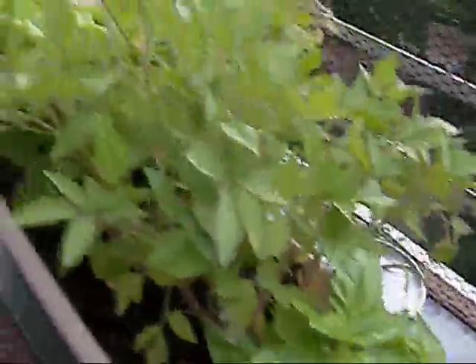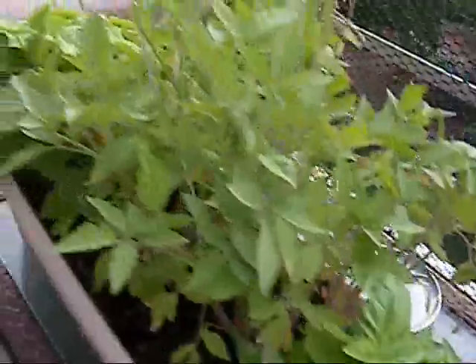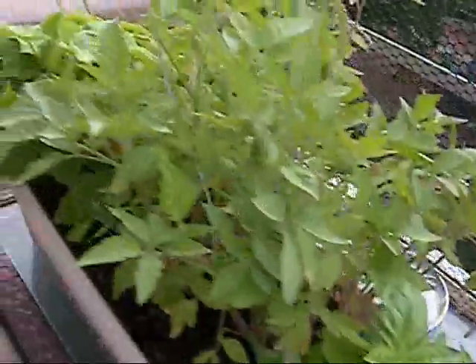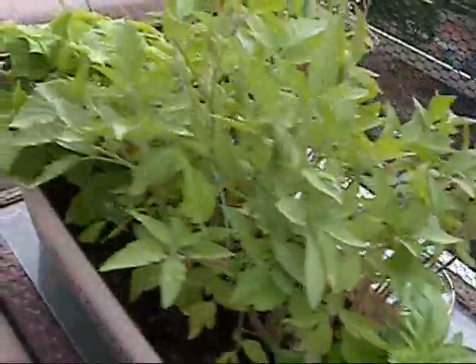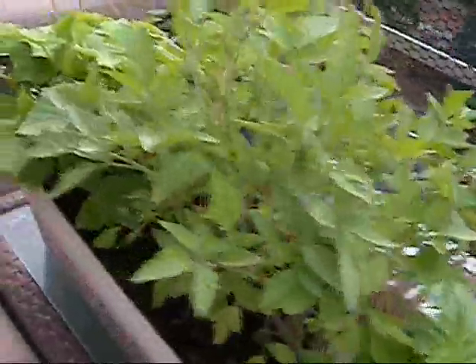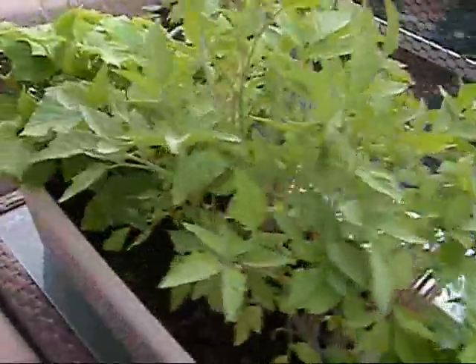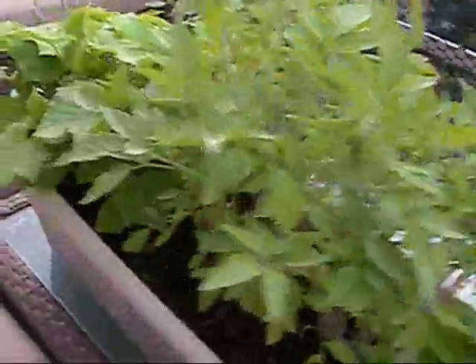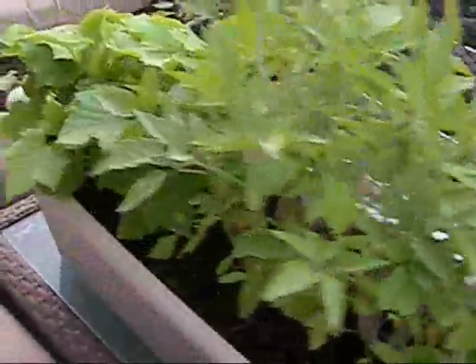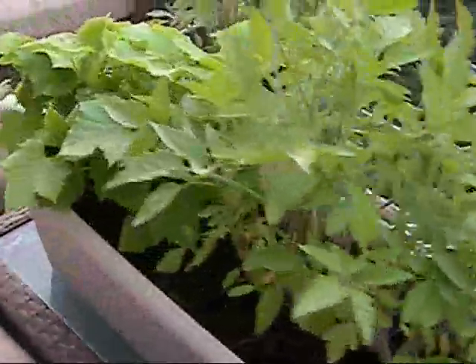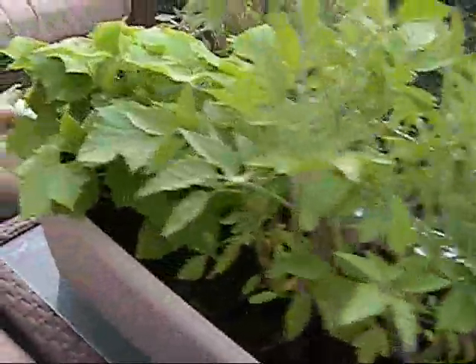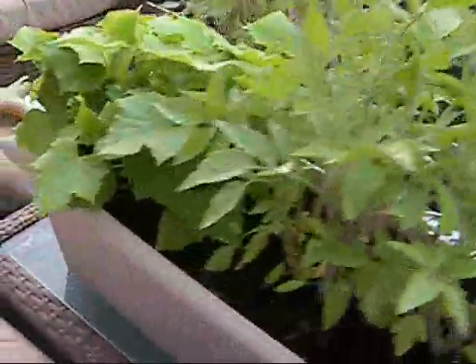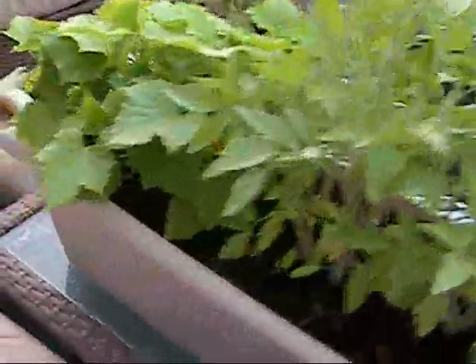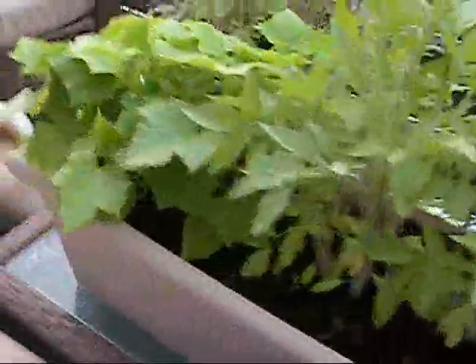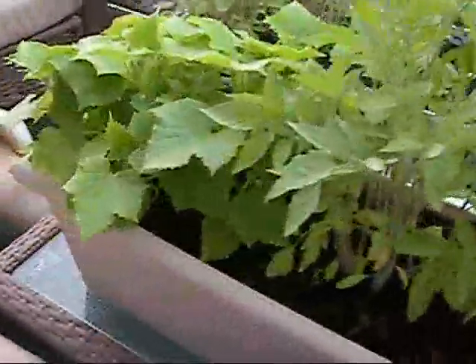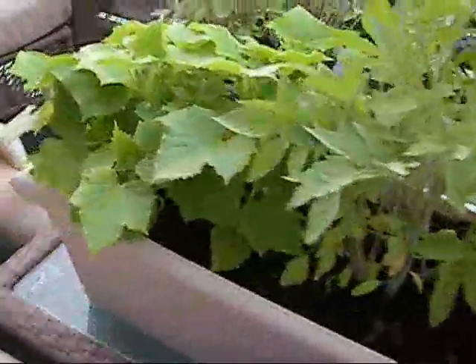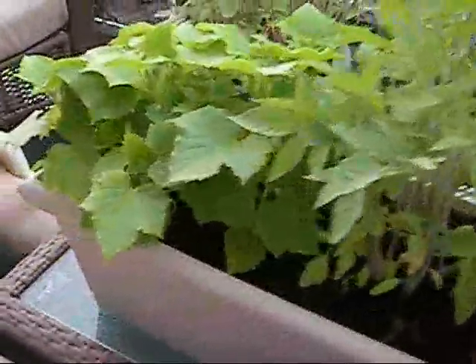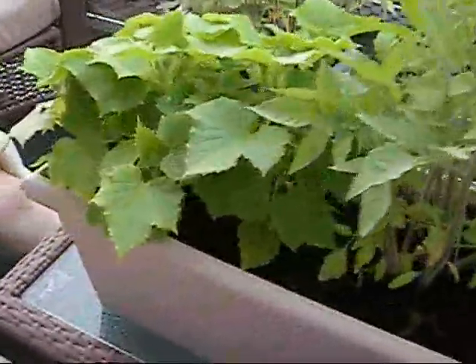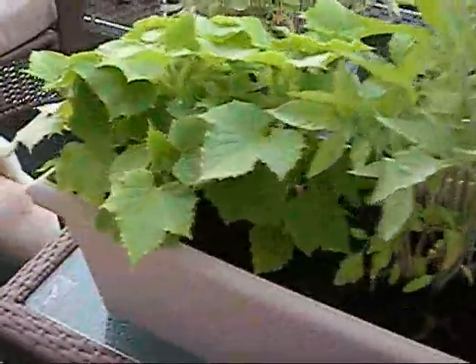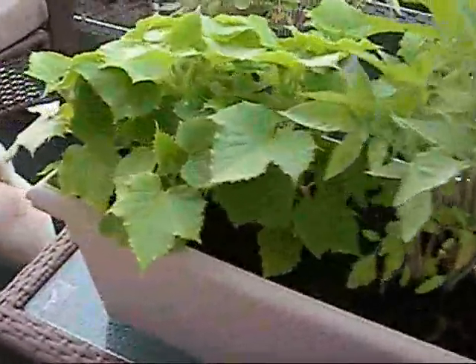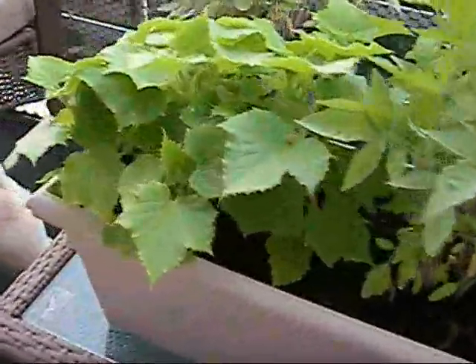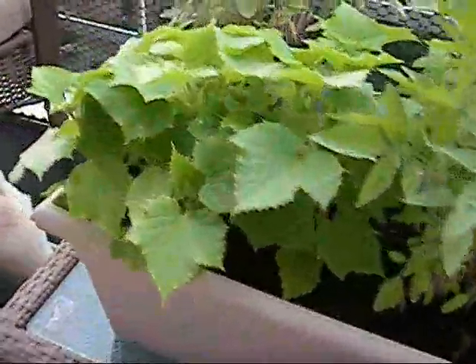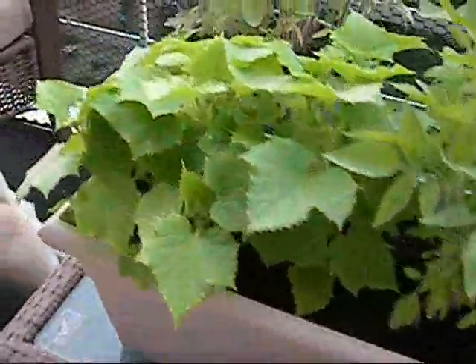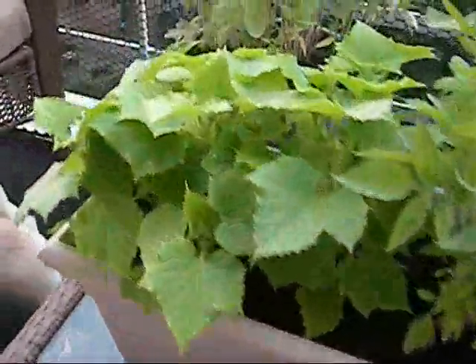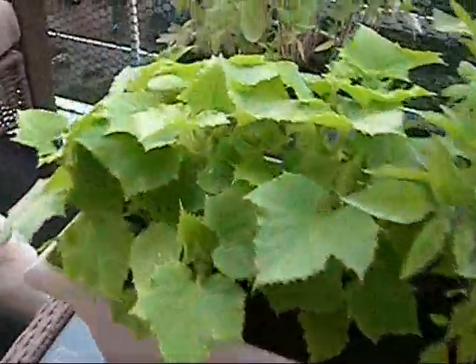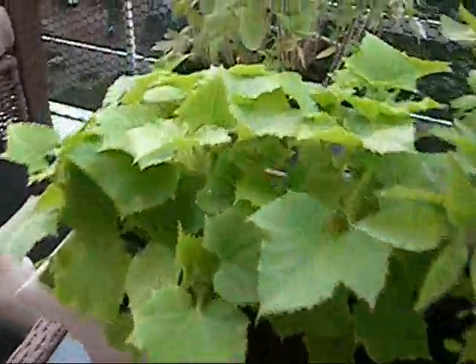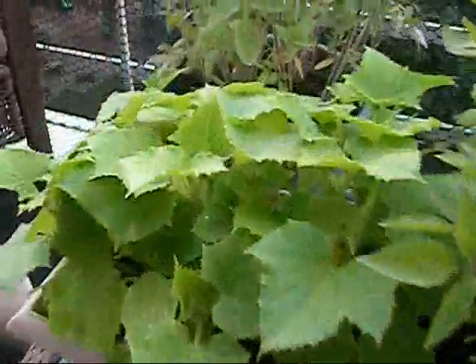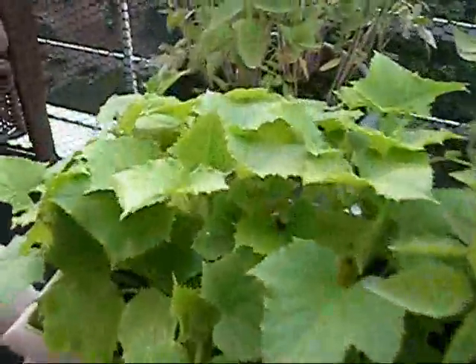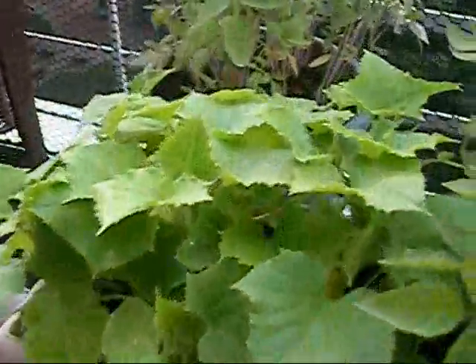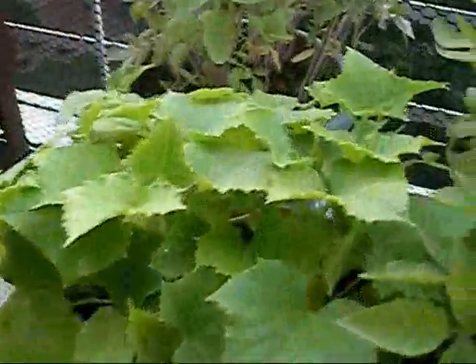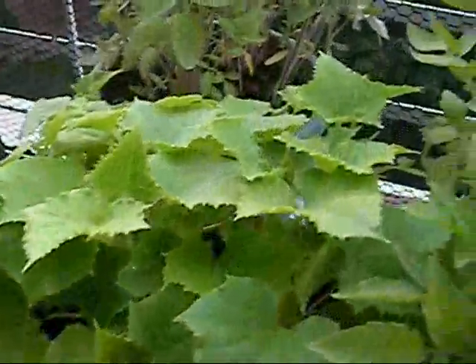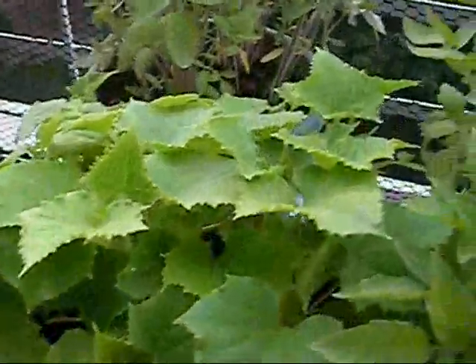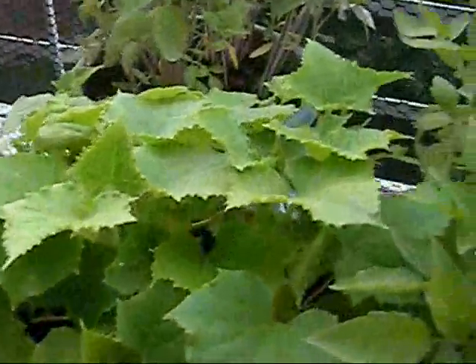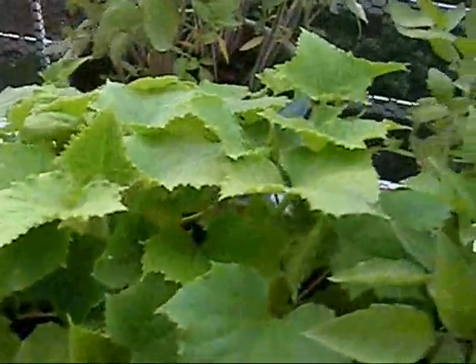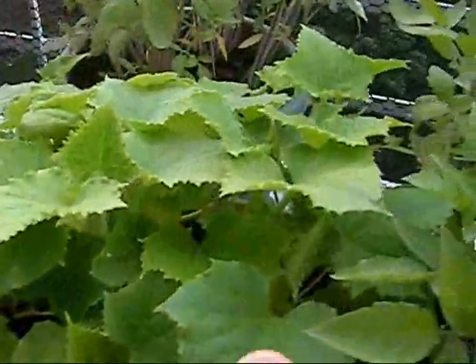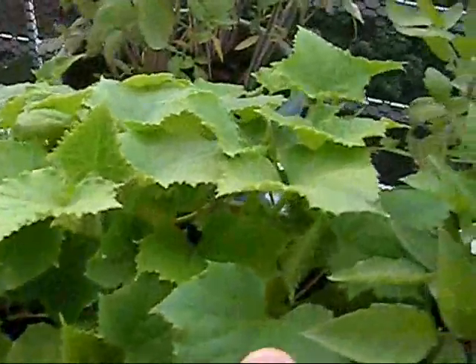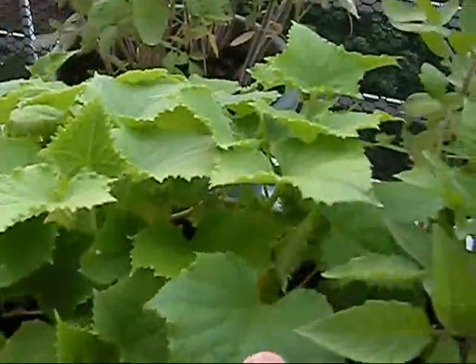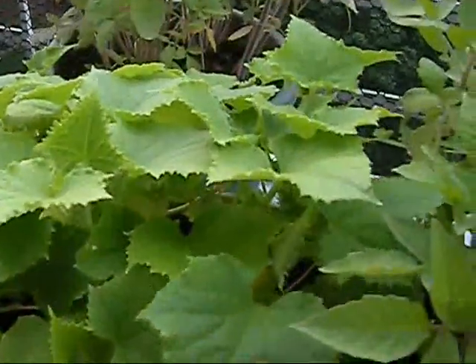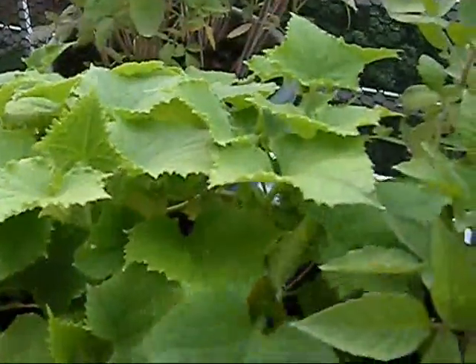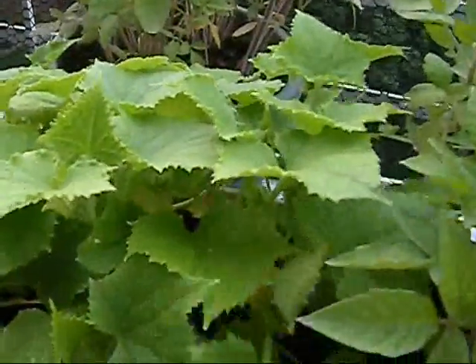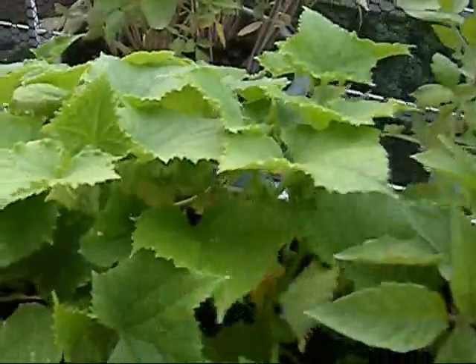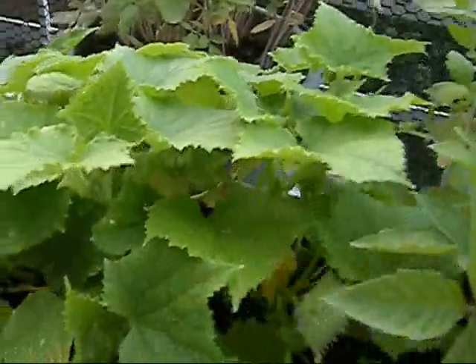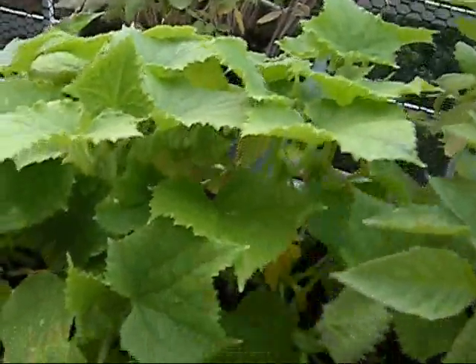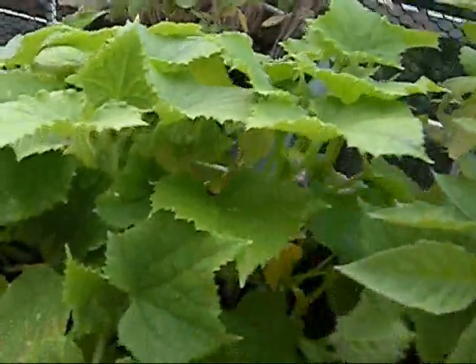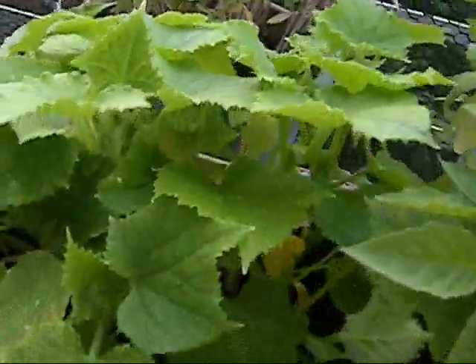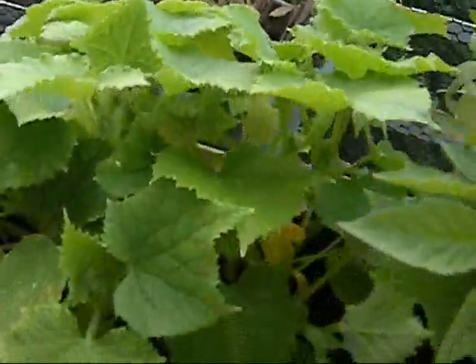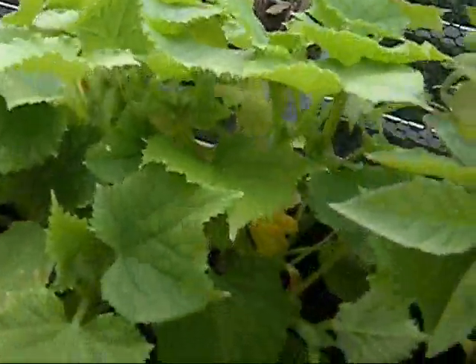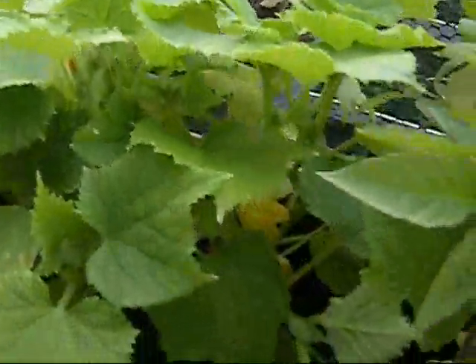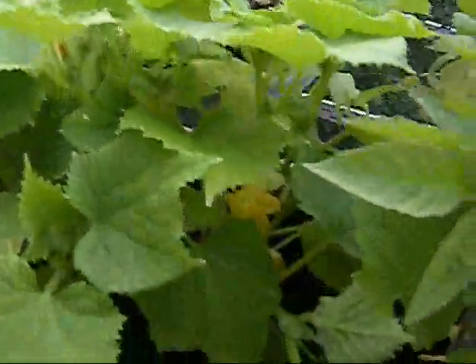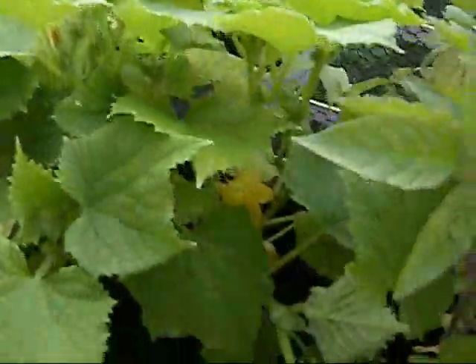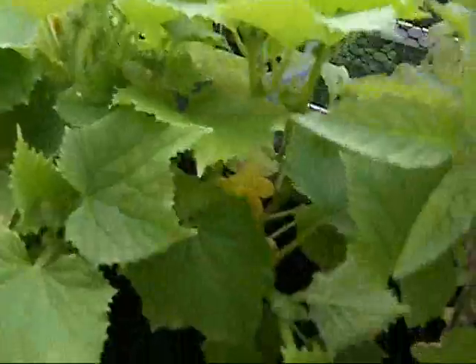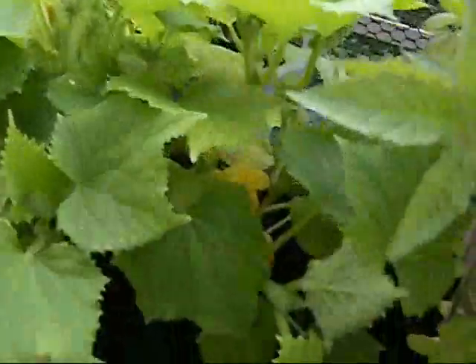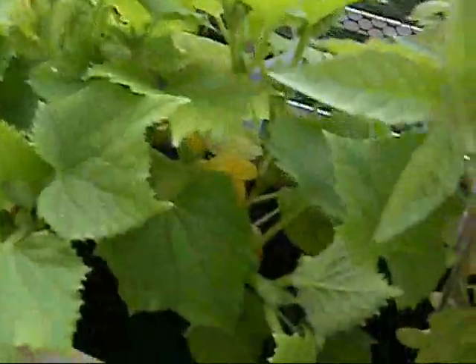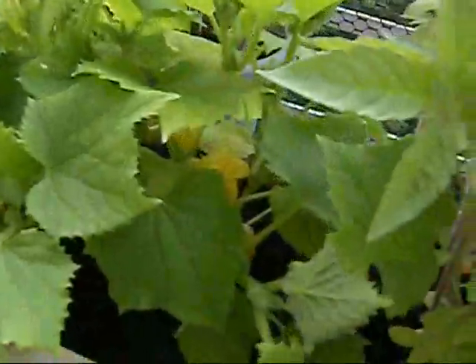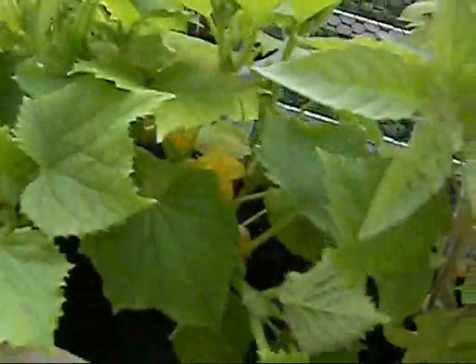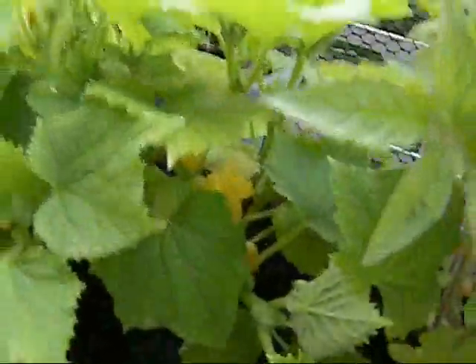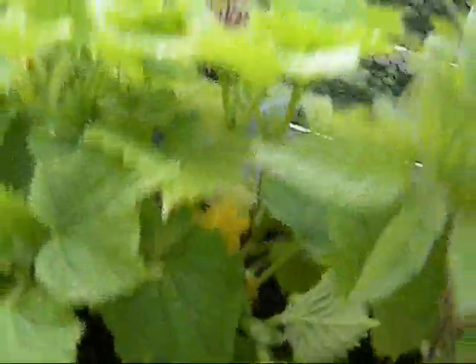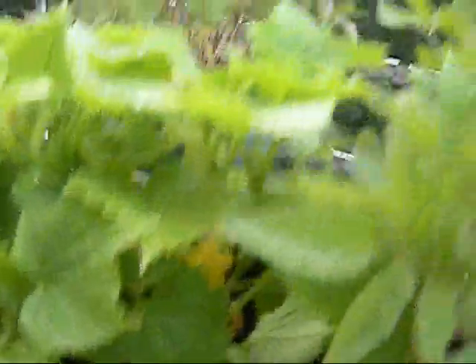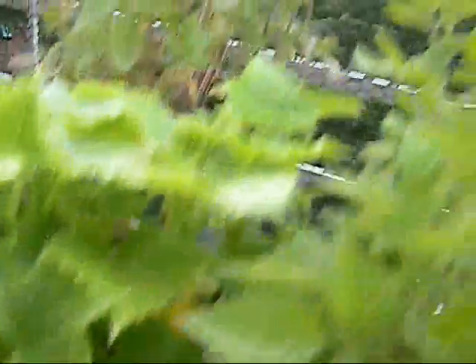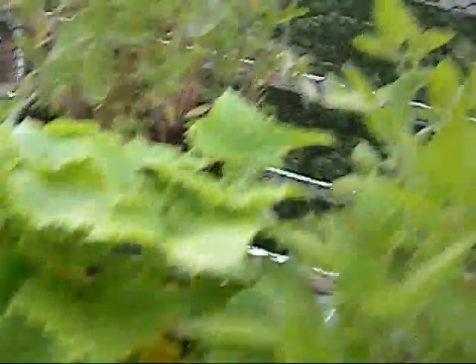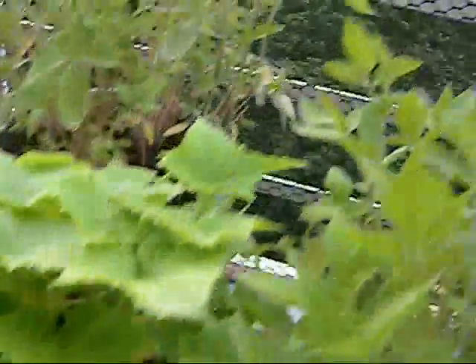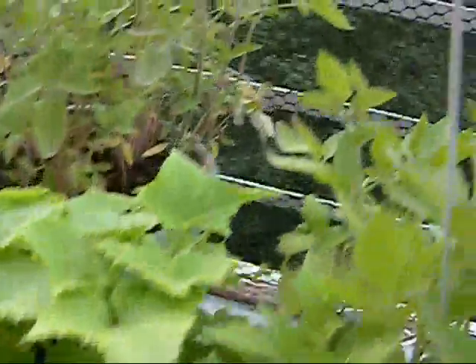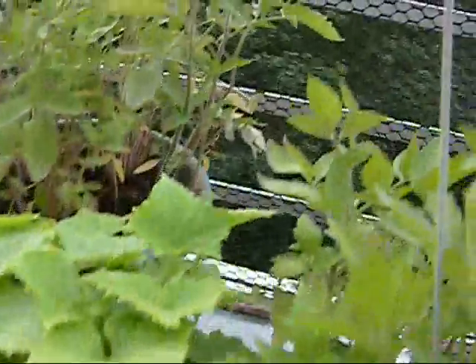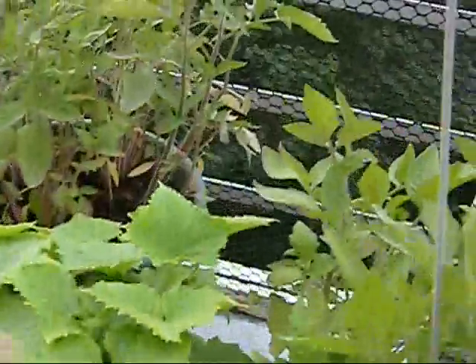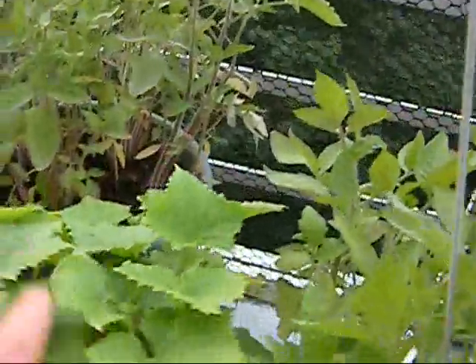Cucumbers! Where are you? Are you there? Are you there, cucumber? Are you there?